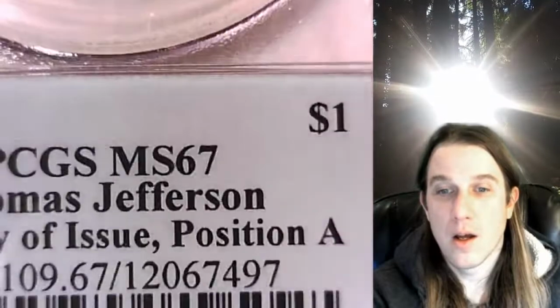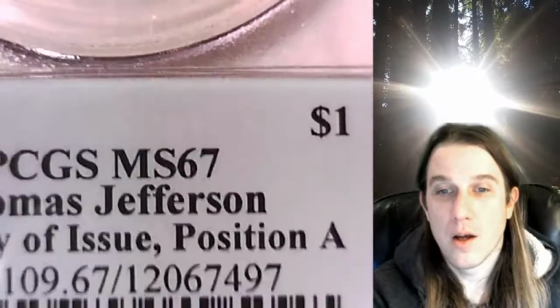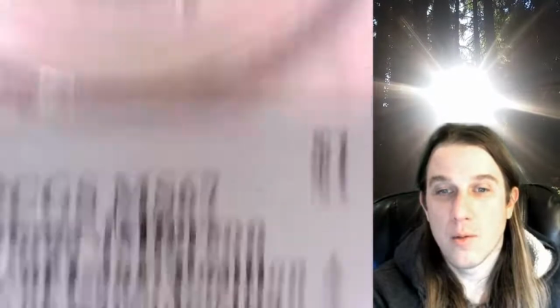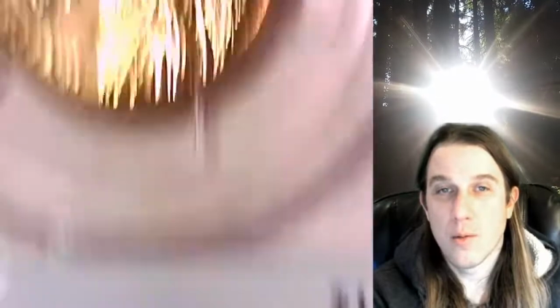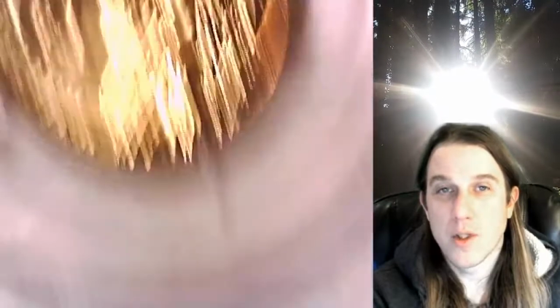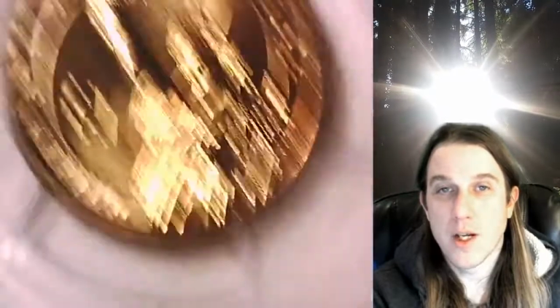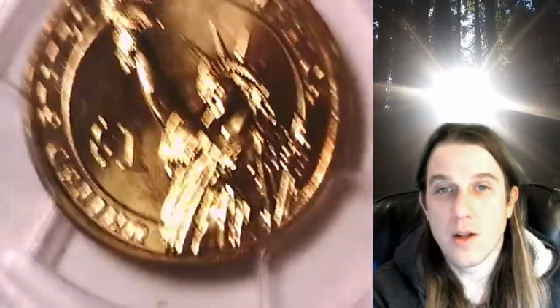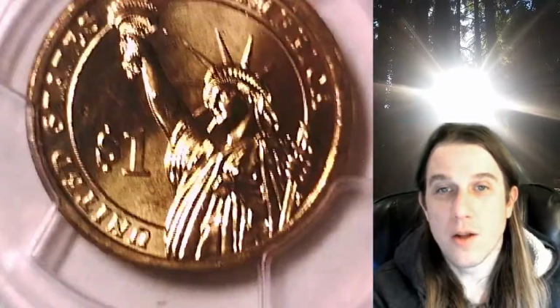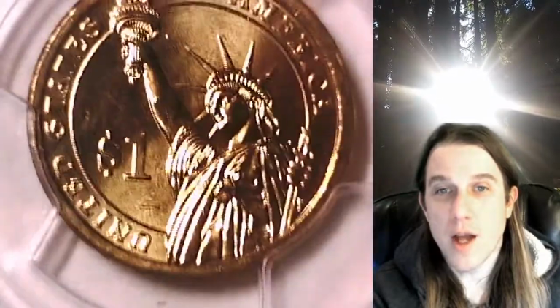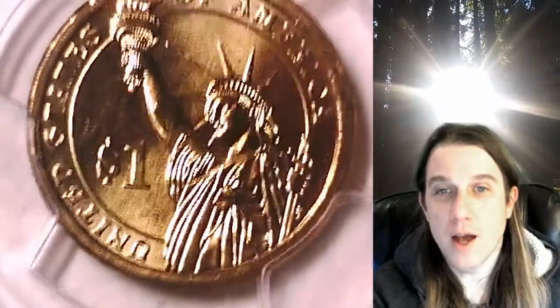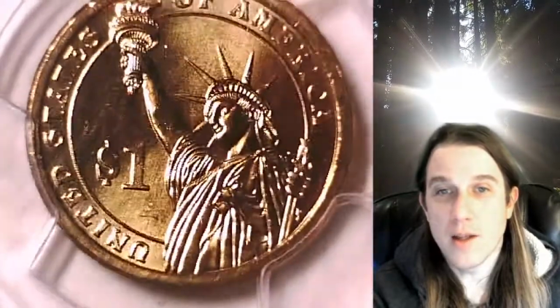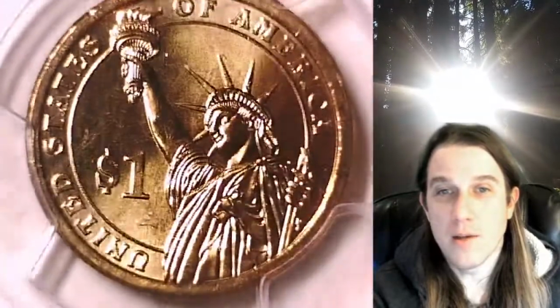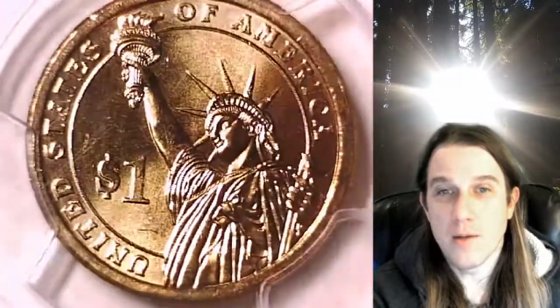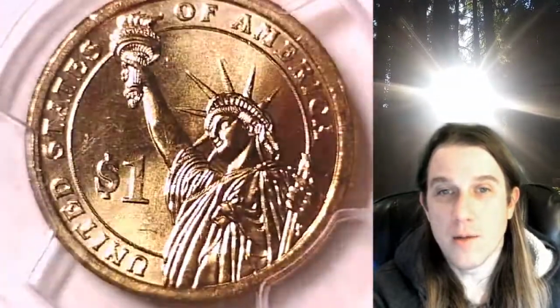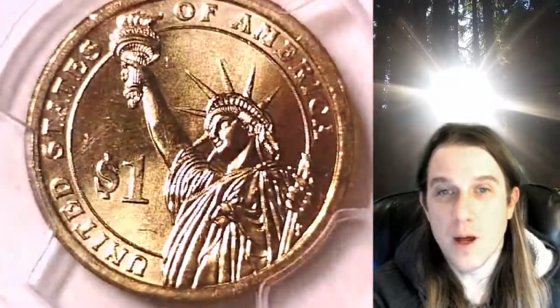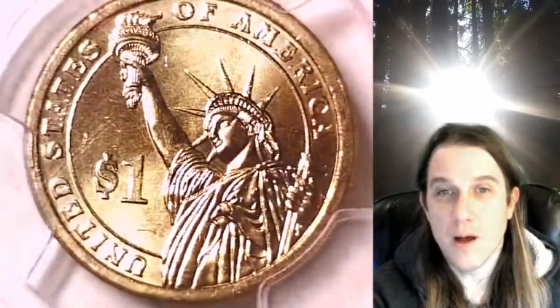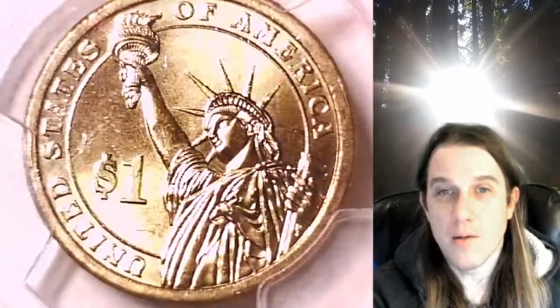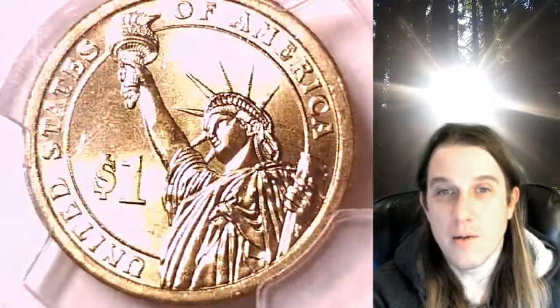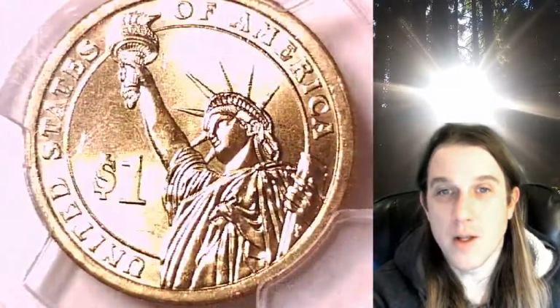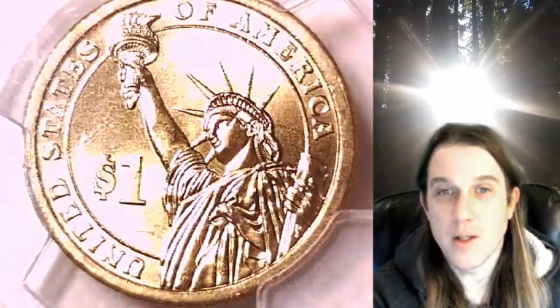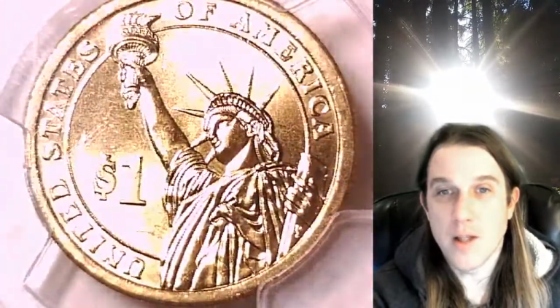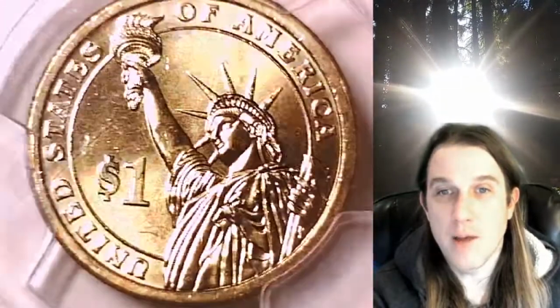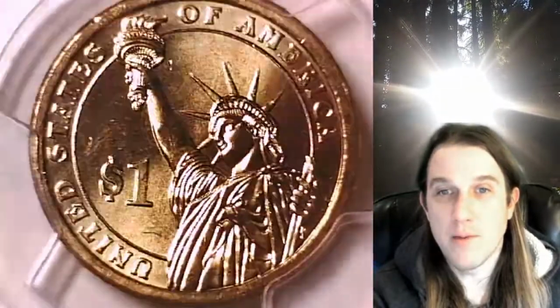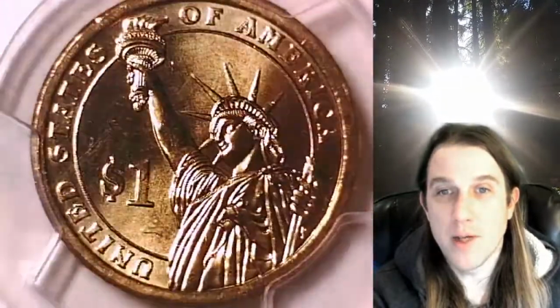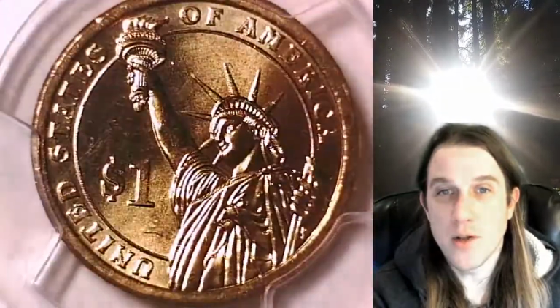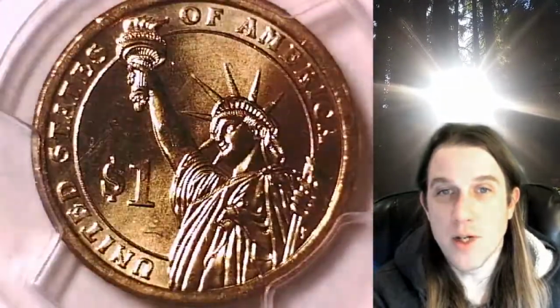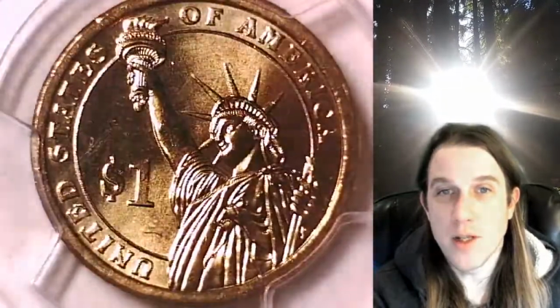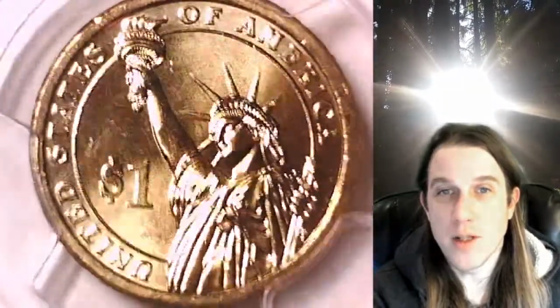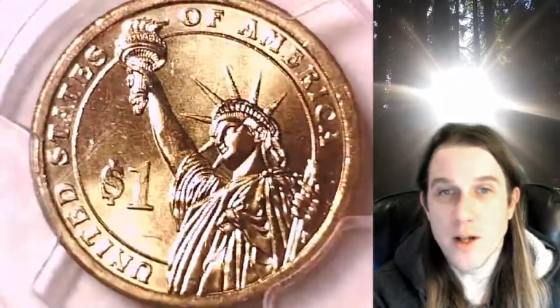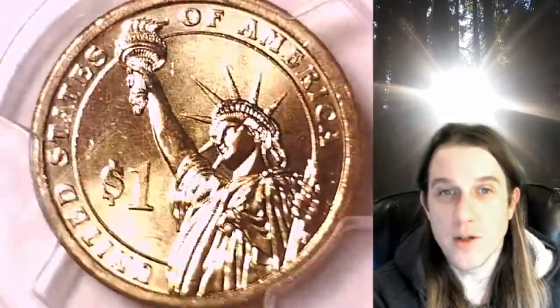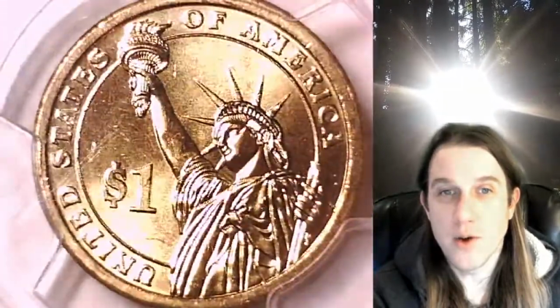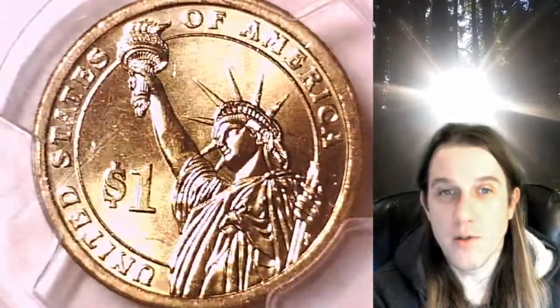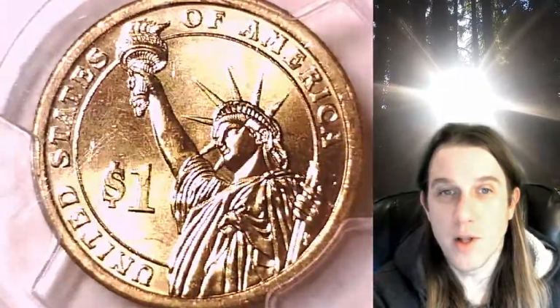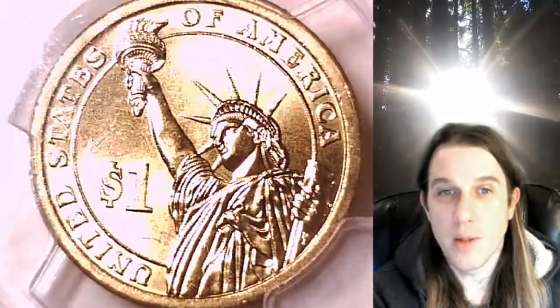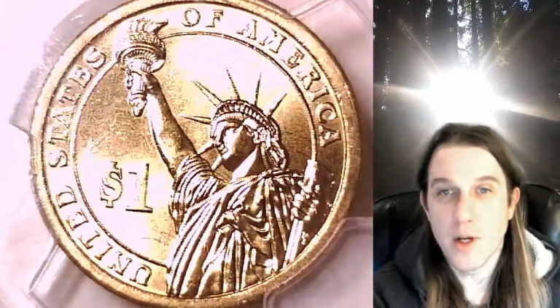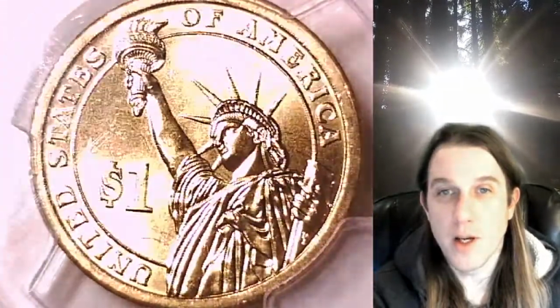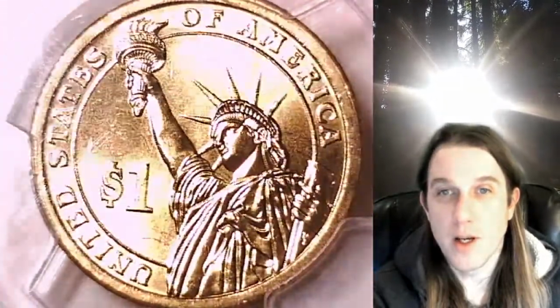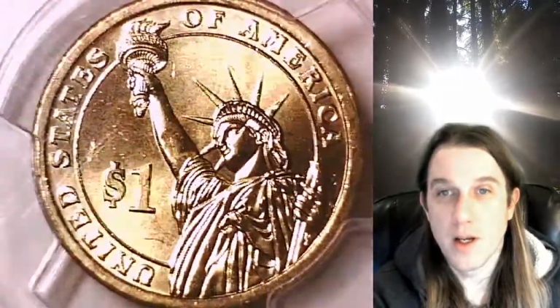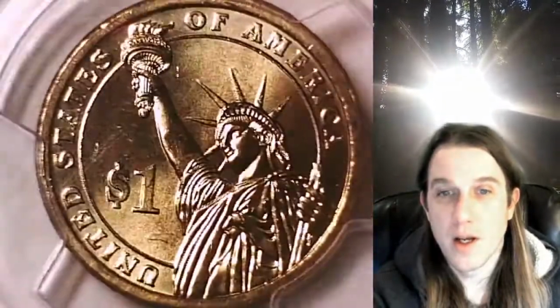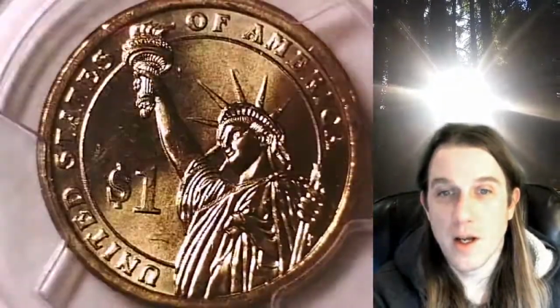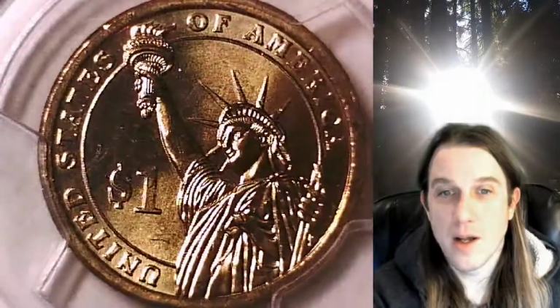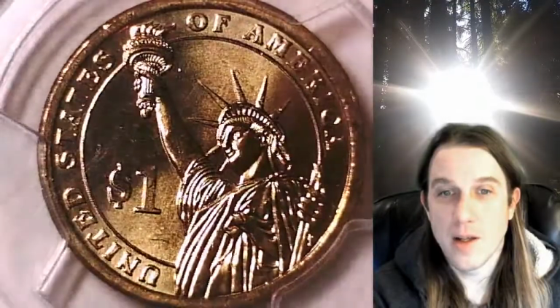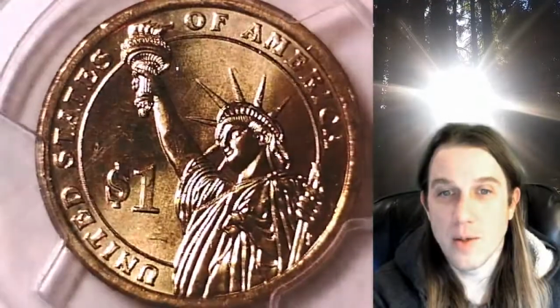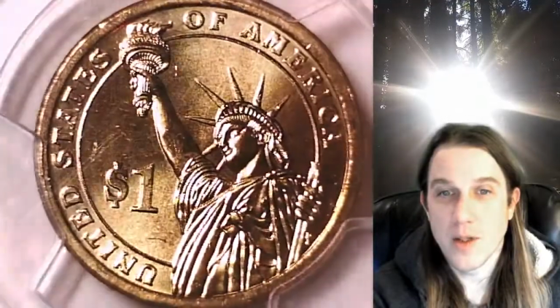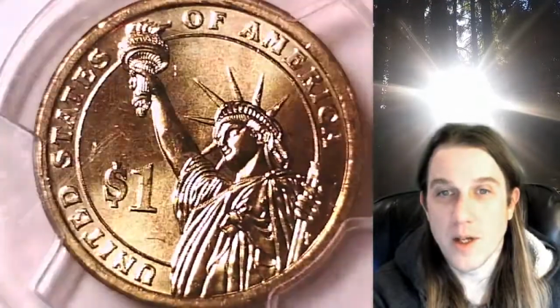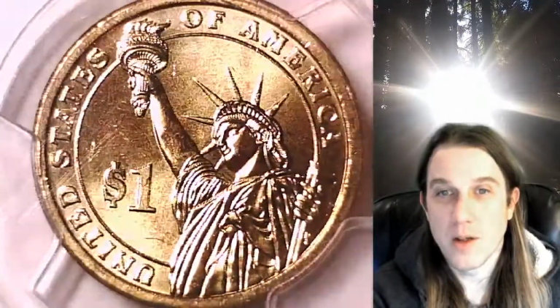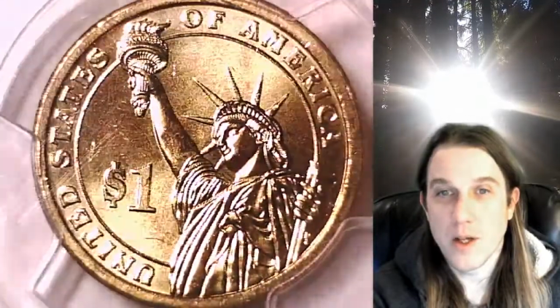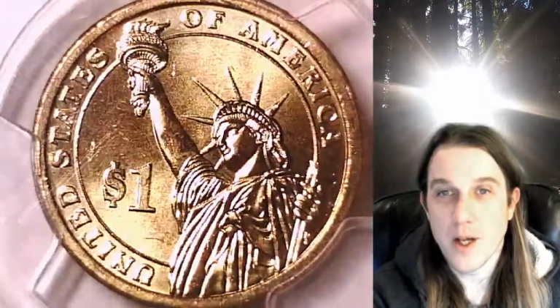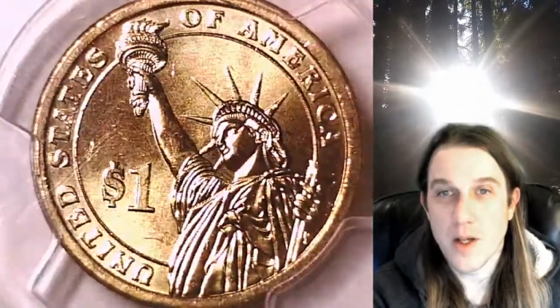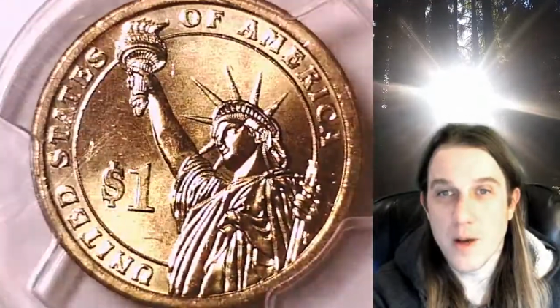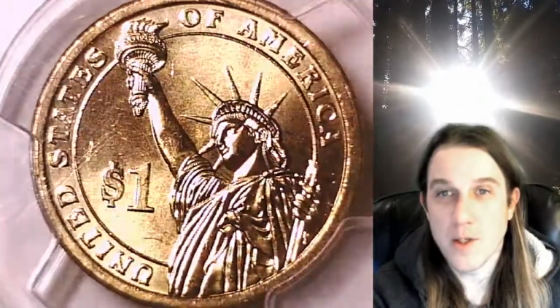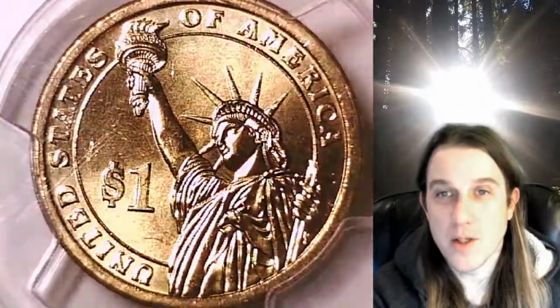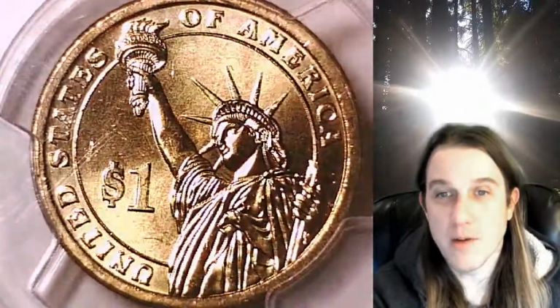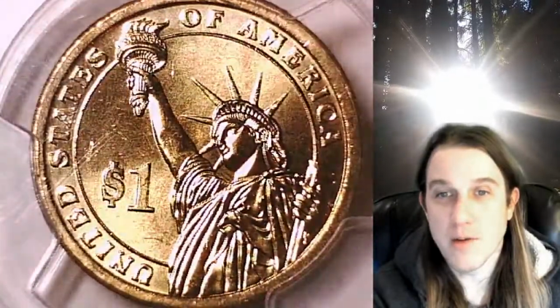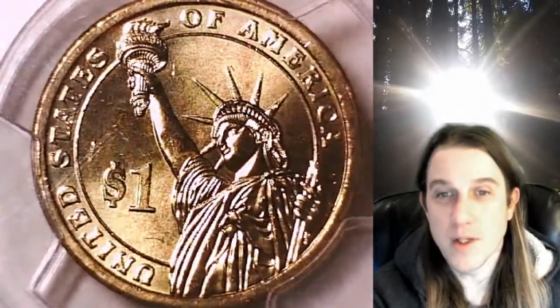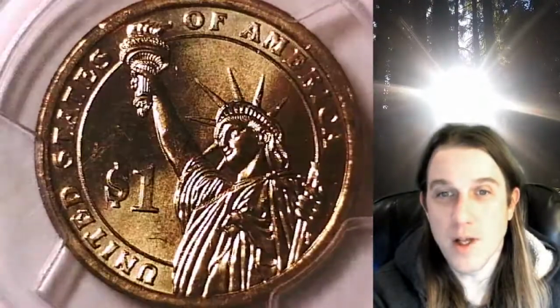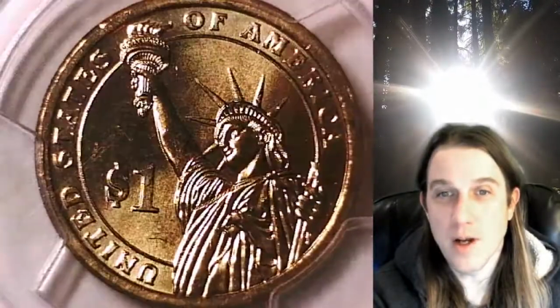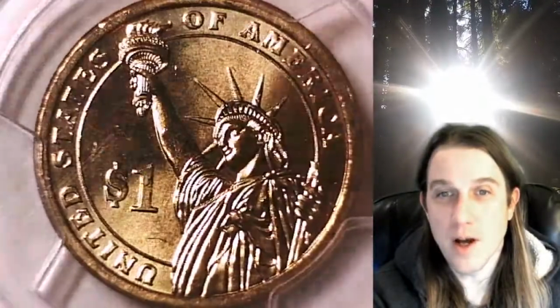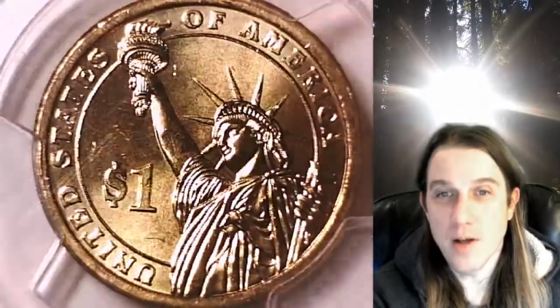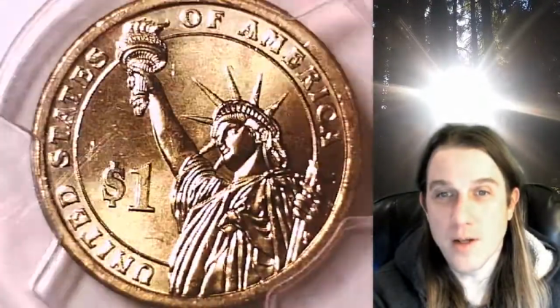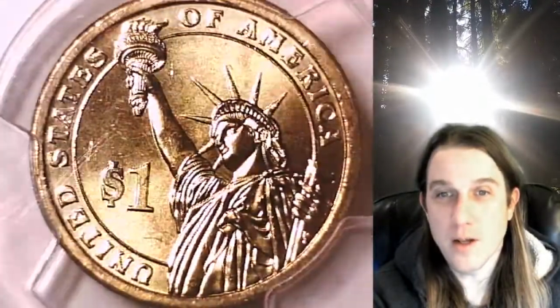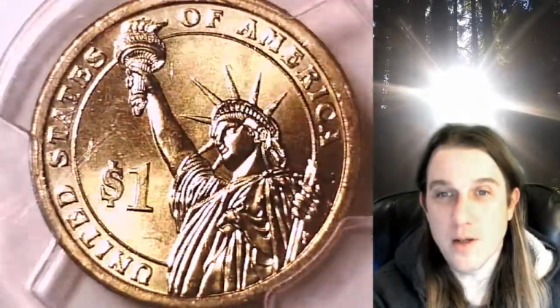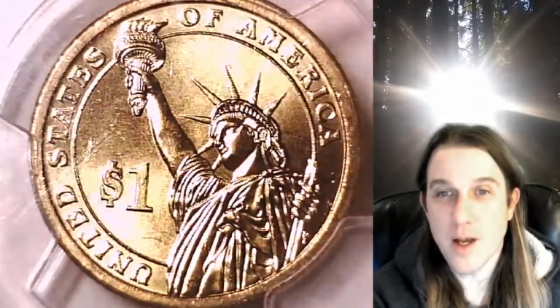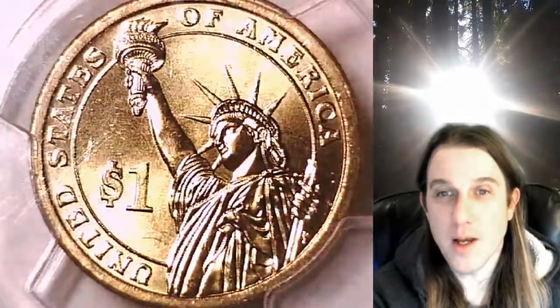We'll take a look at the front of the slab featuring the Statue of Liberty, and then we'll take a look at Thomas Jefferson on the other side.